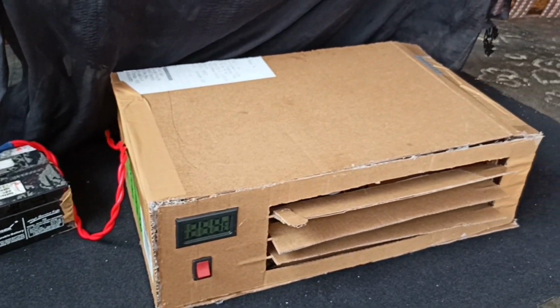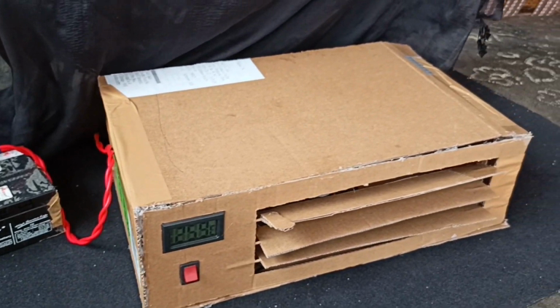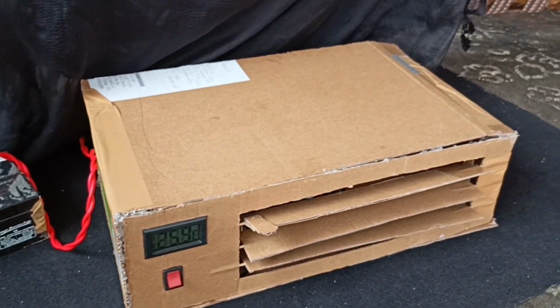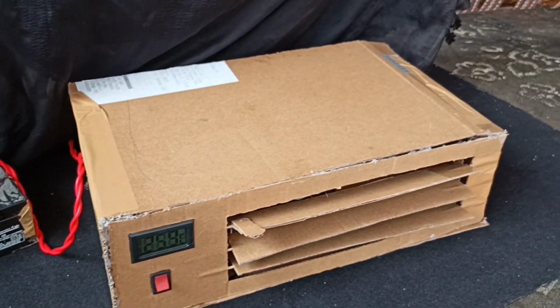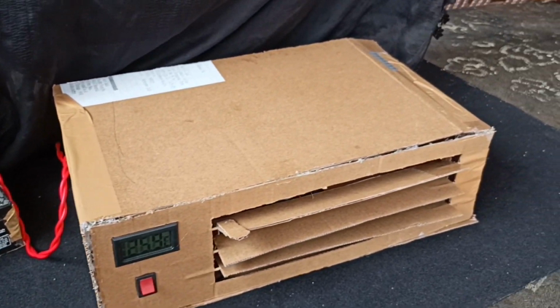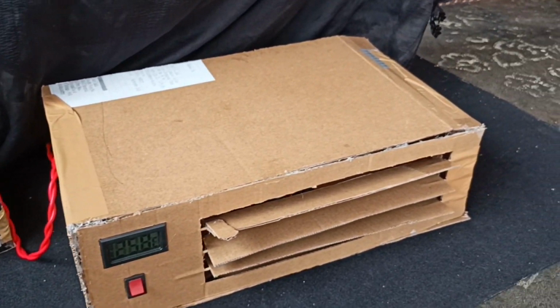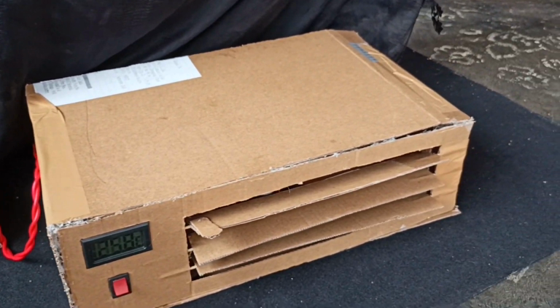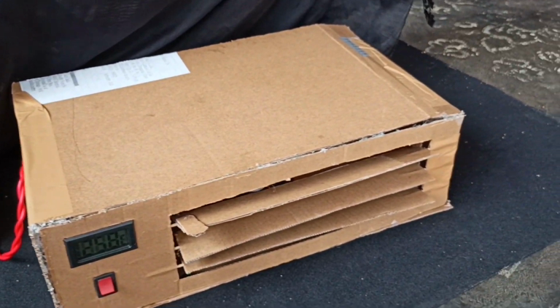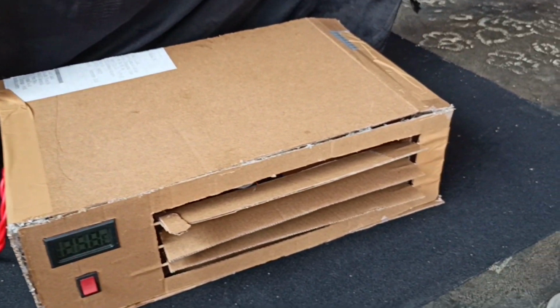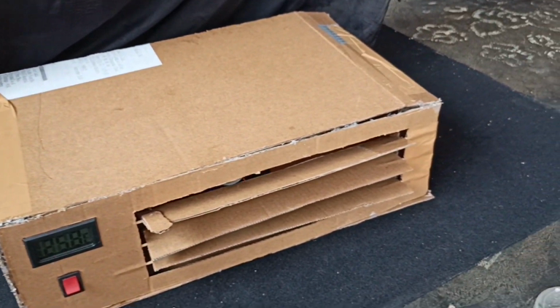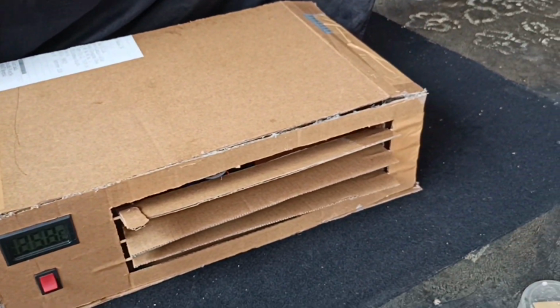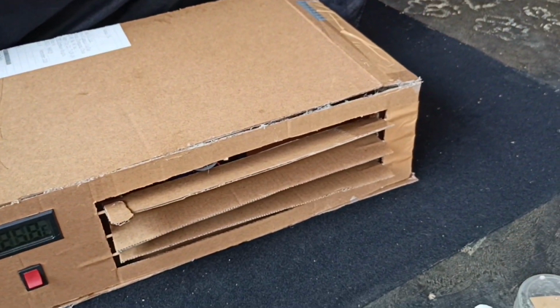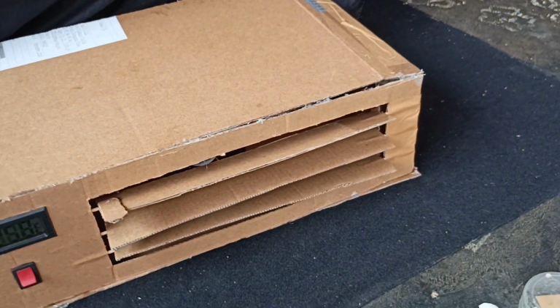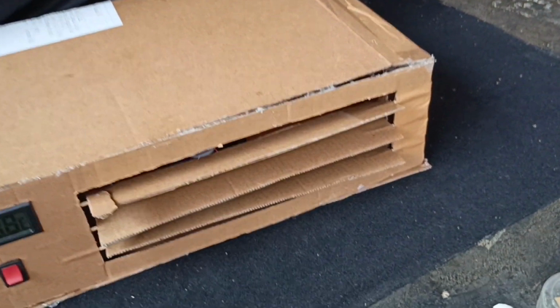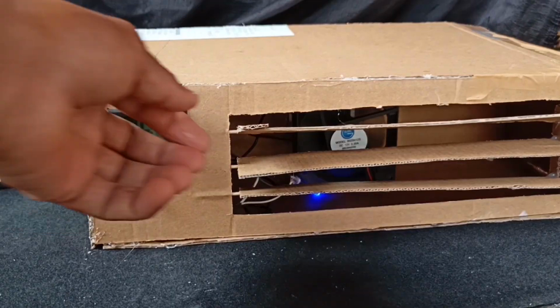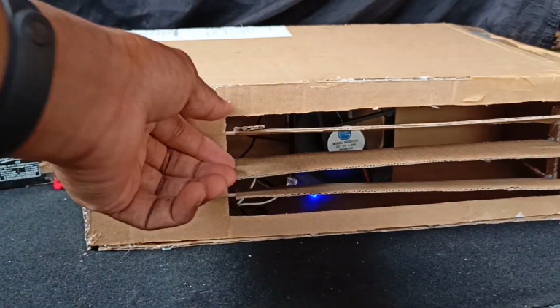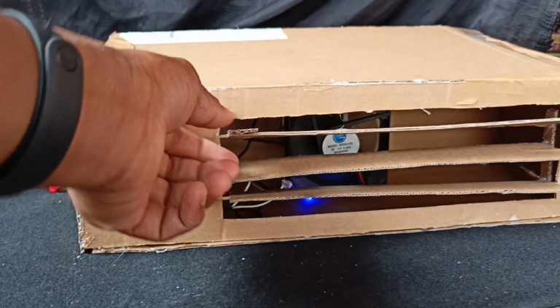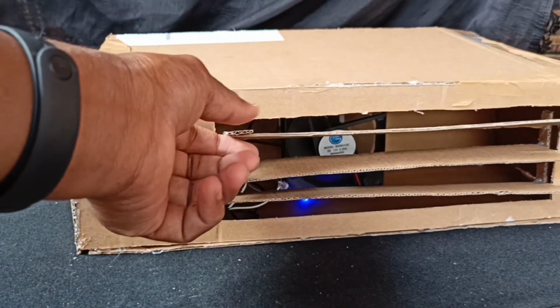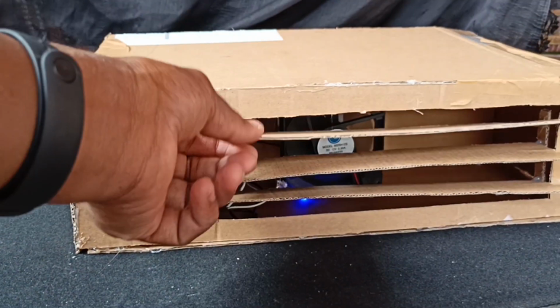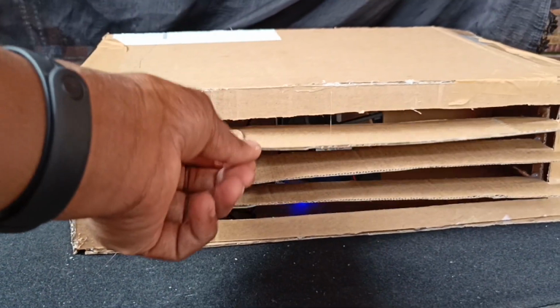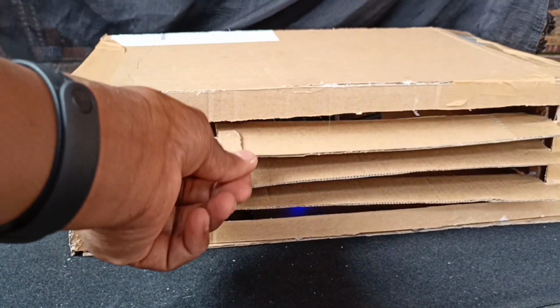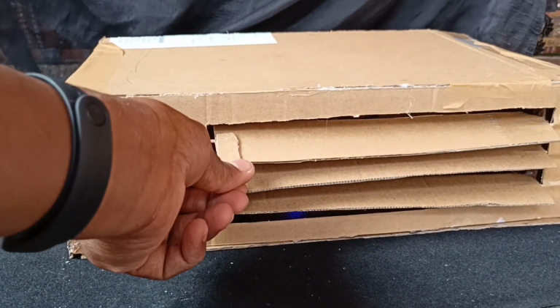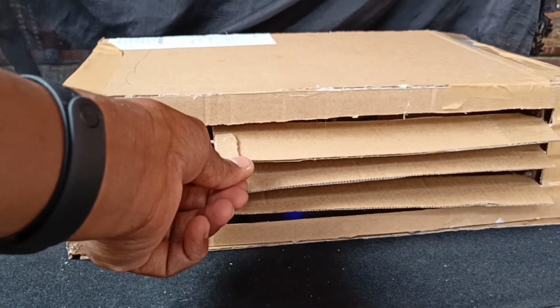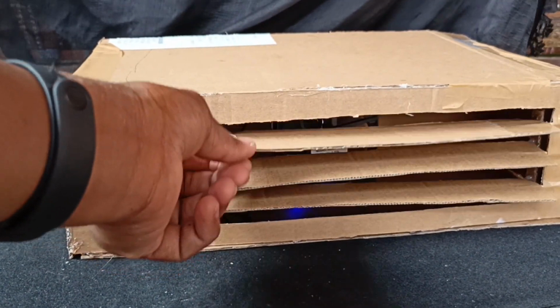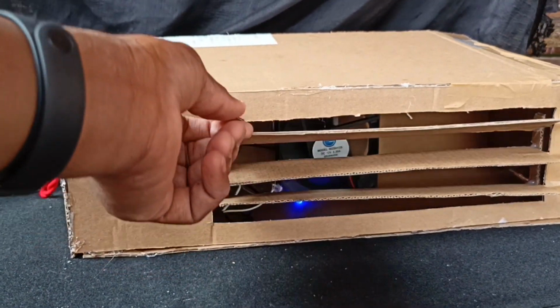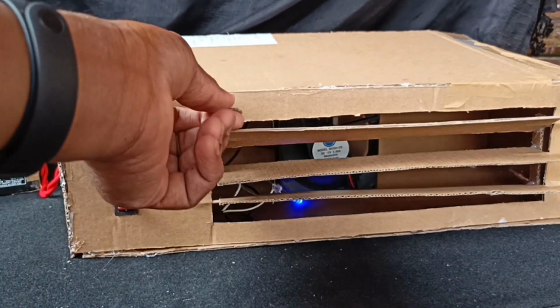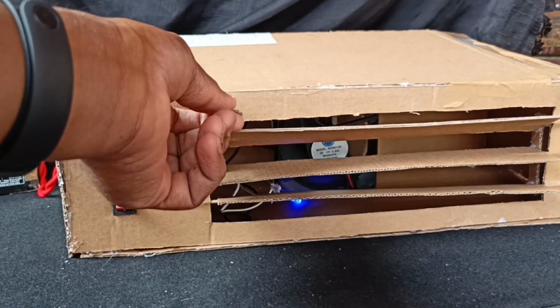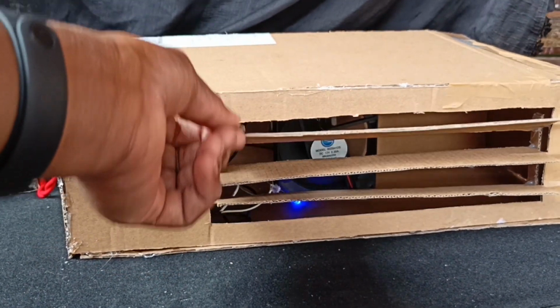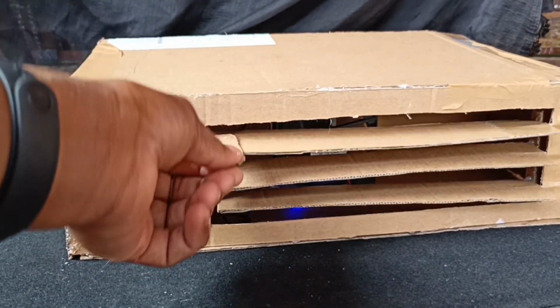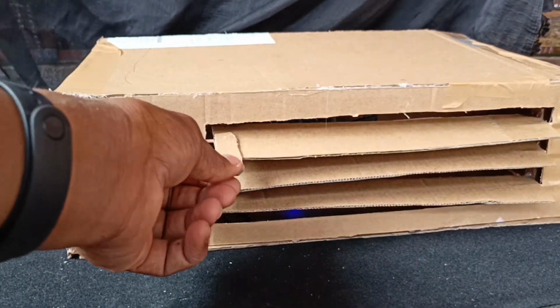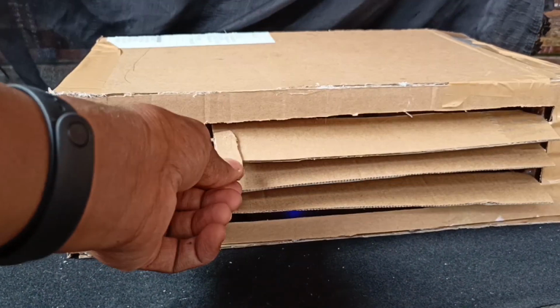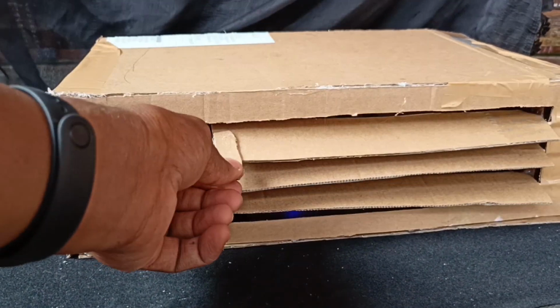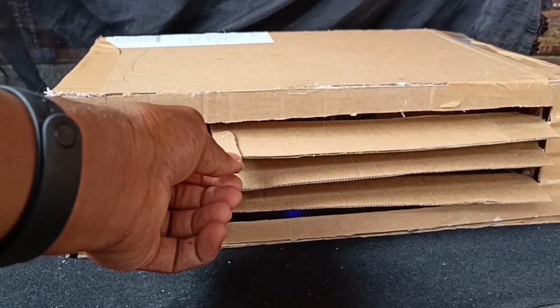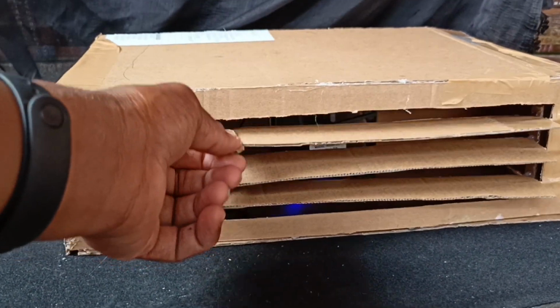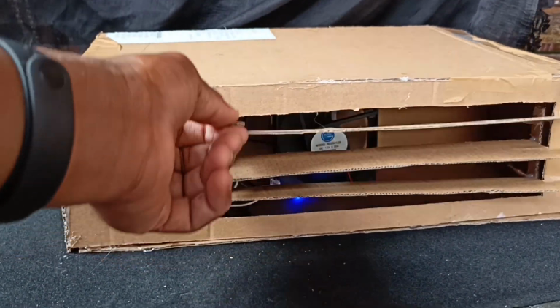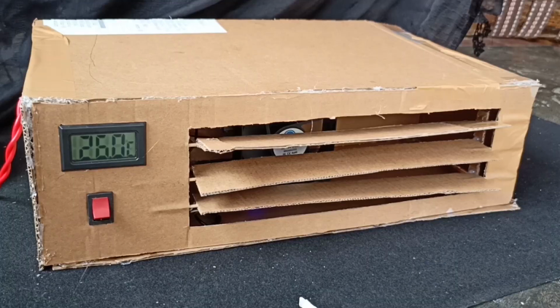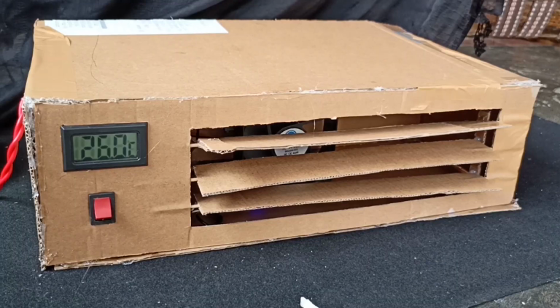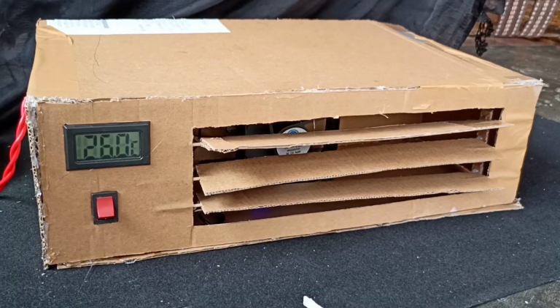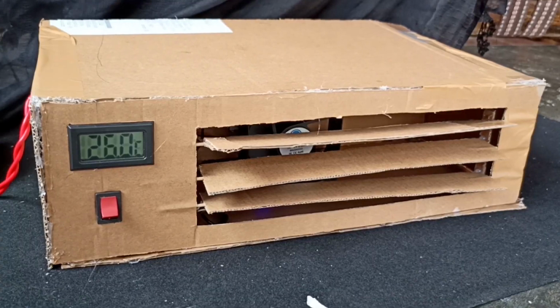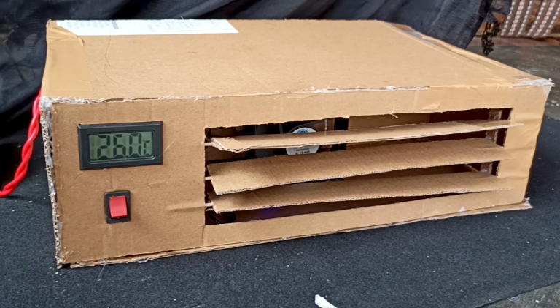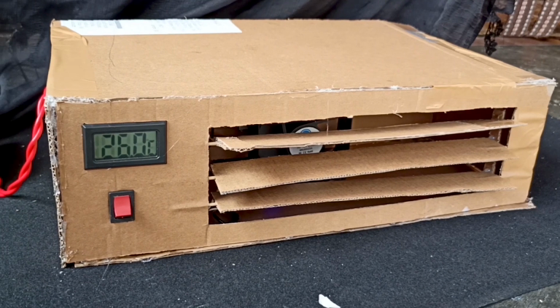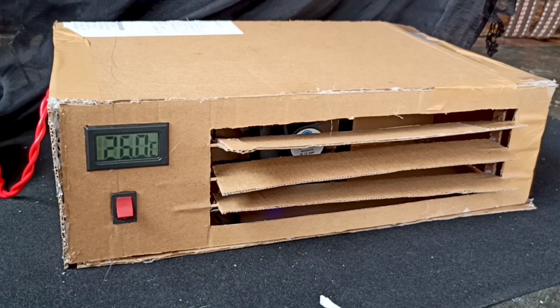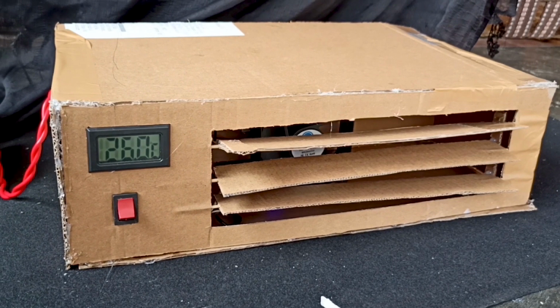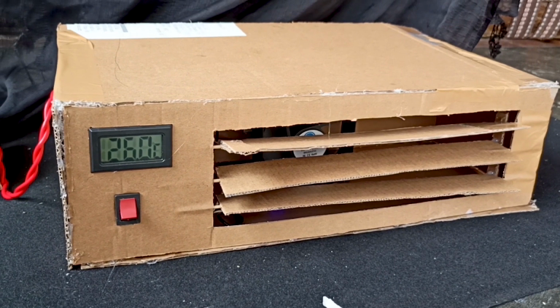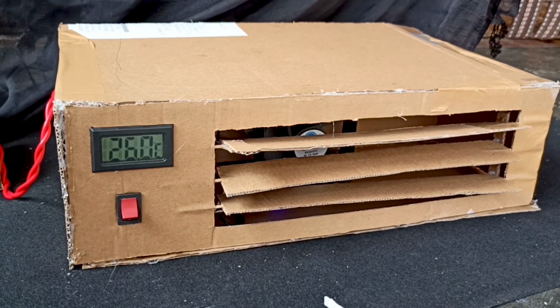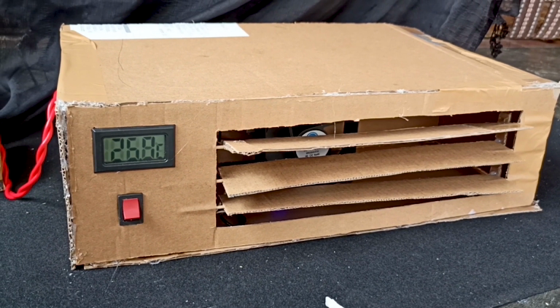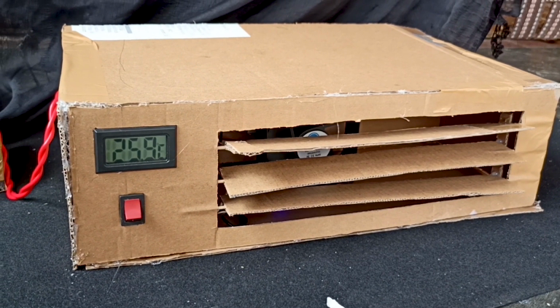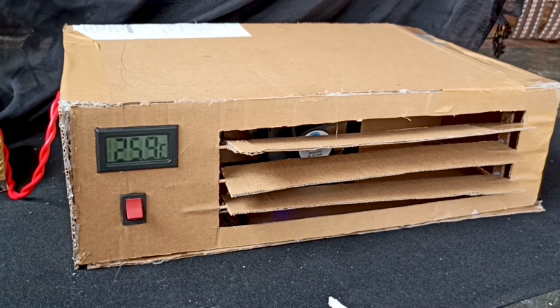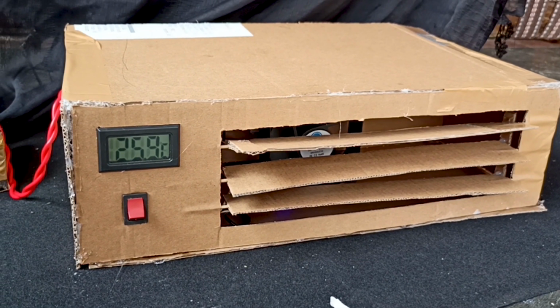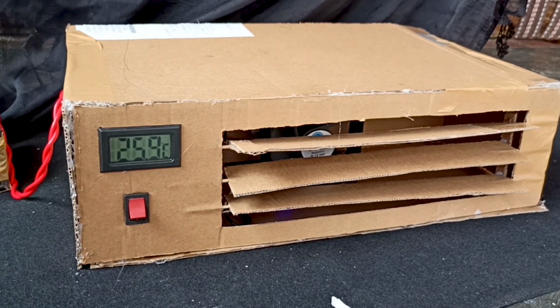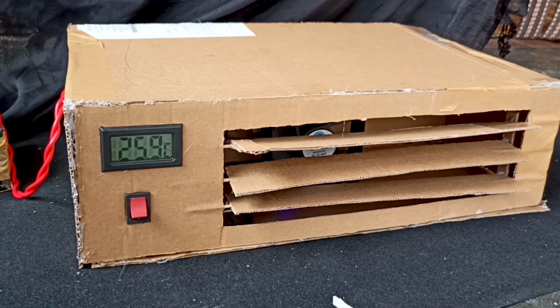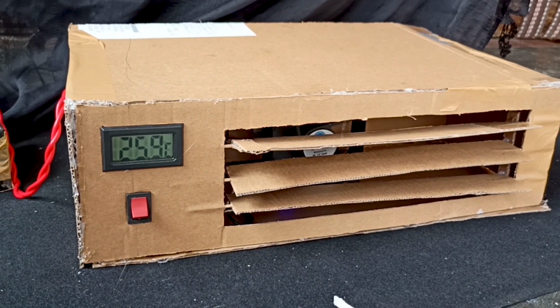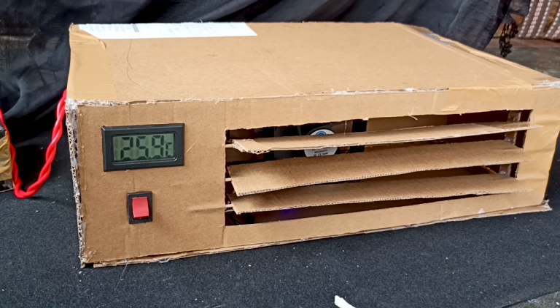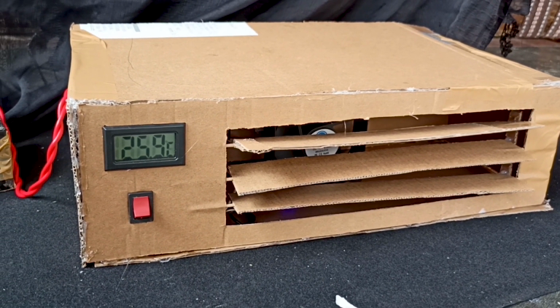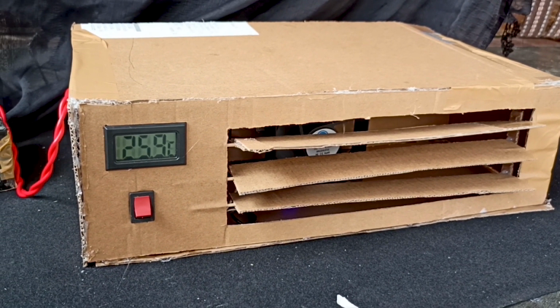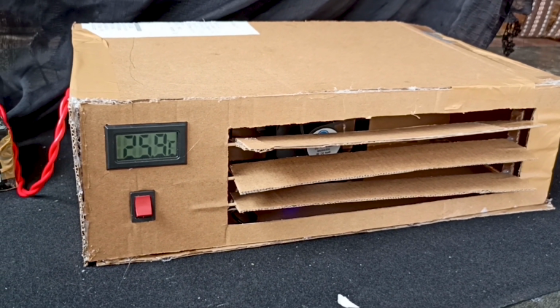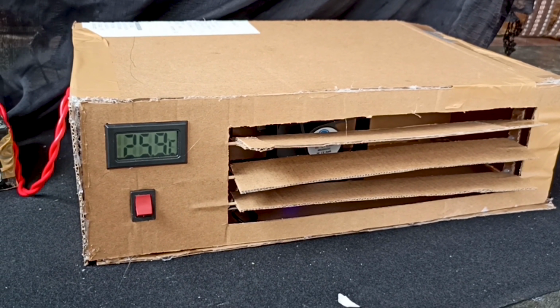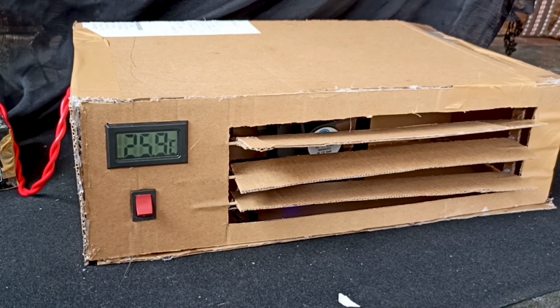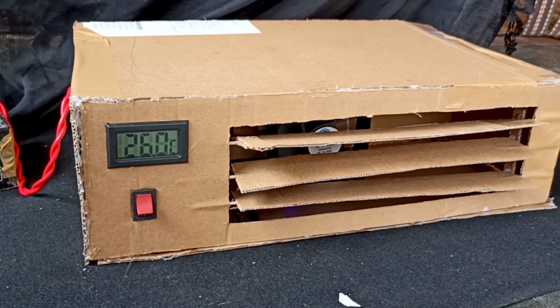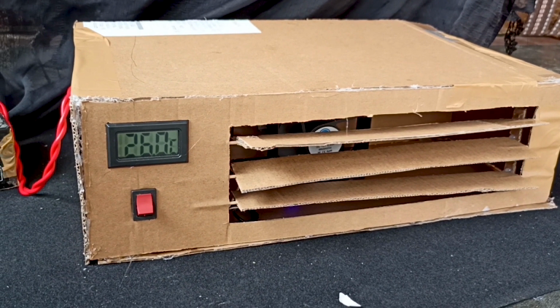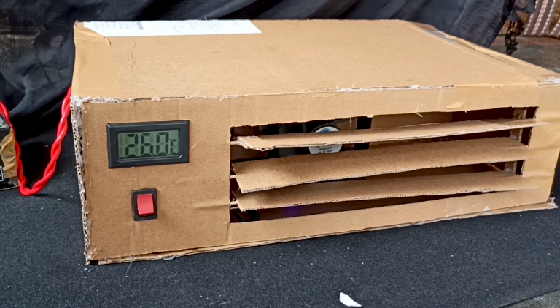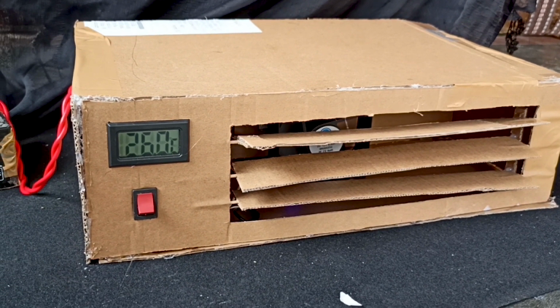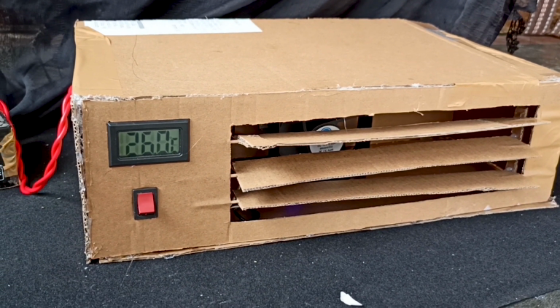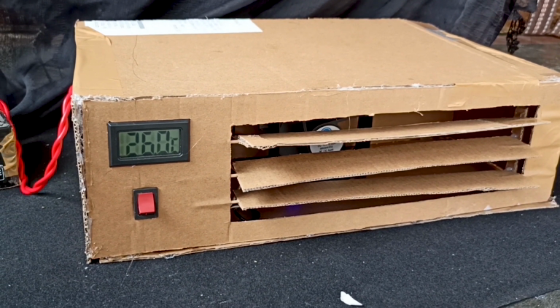Now our mini cooler is ready. I hope you liked it — thanks for watching. See you in the next video. This is Ram signing off — keep exploring Infinity.